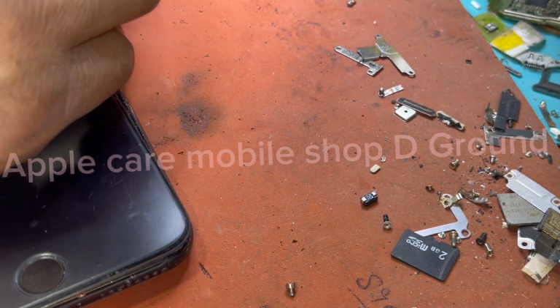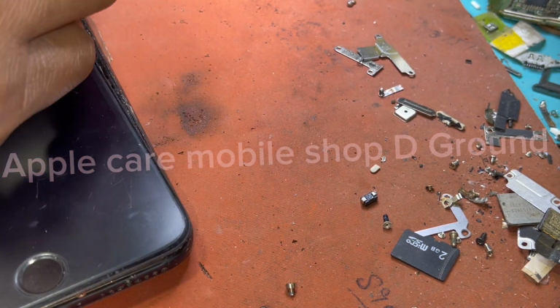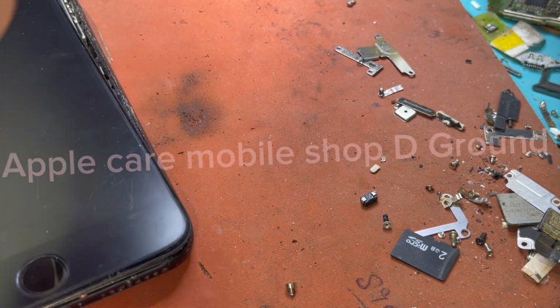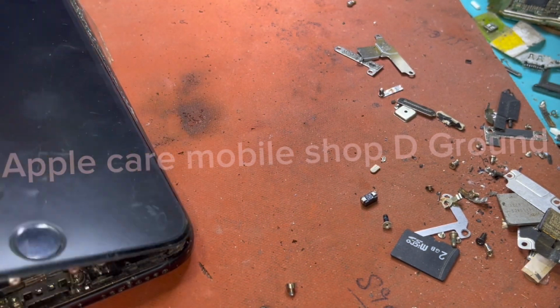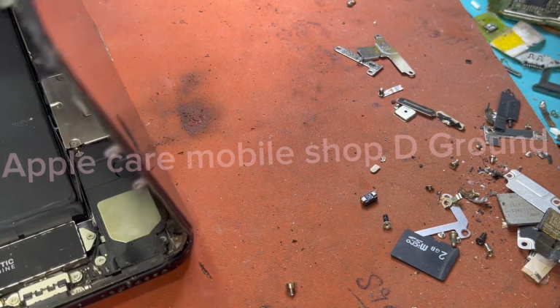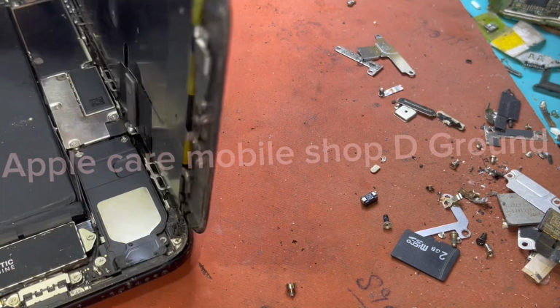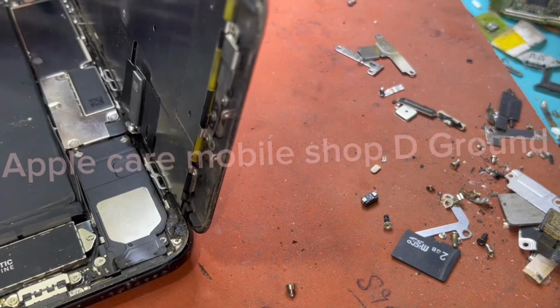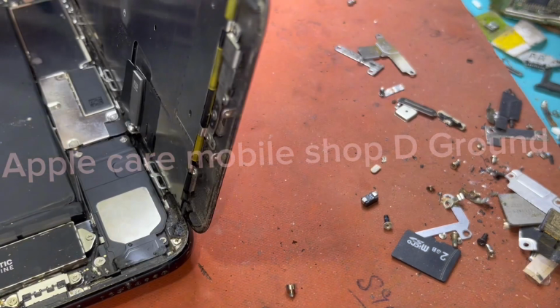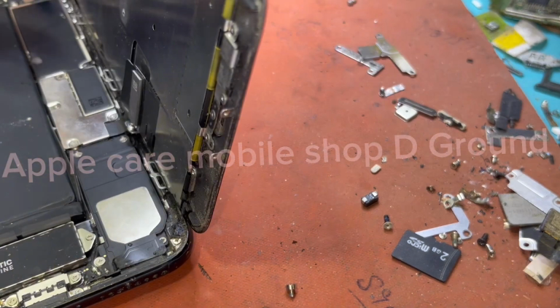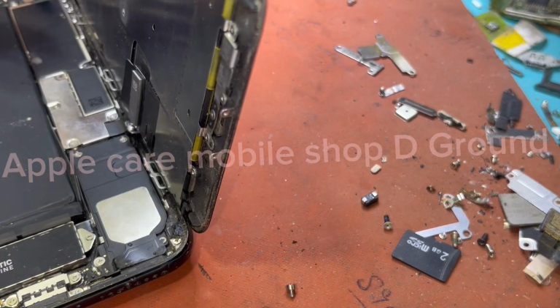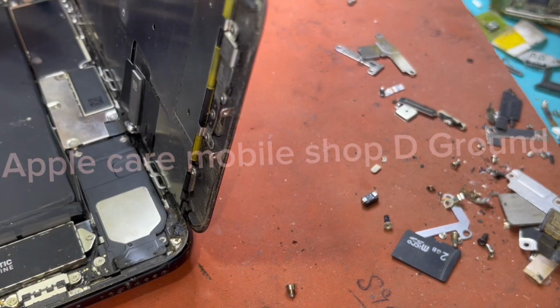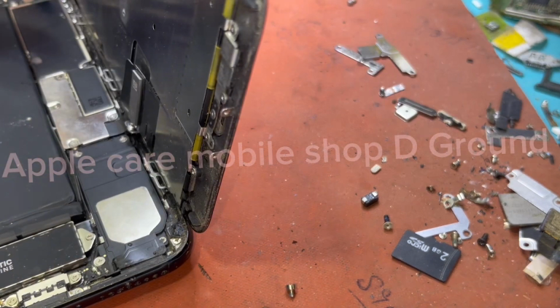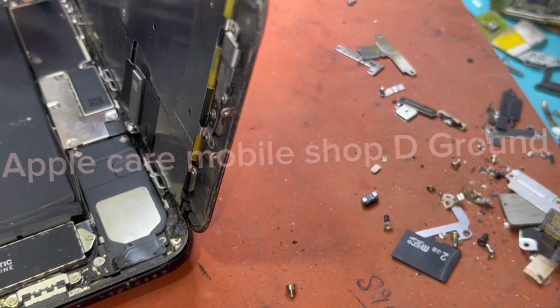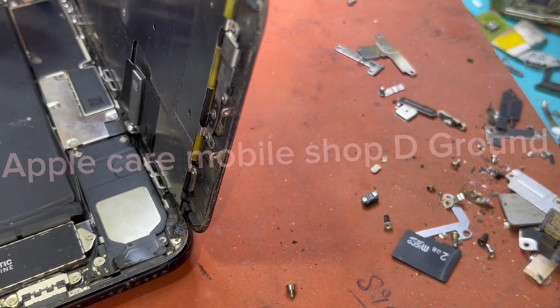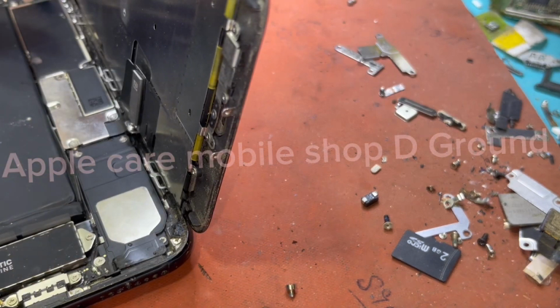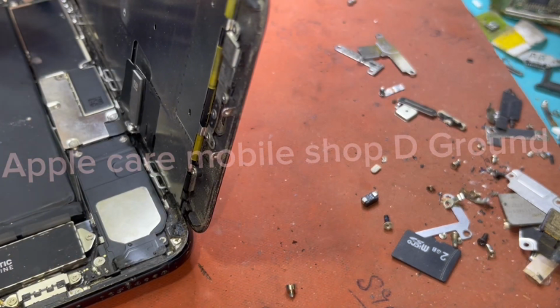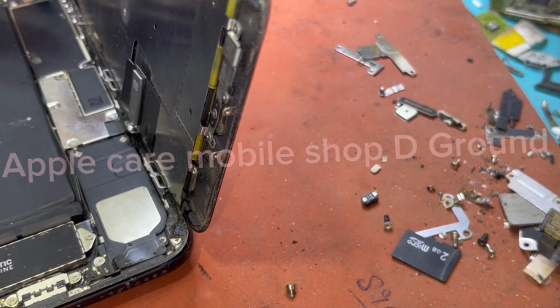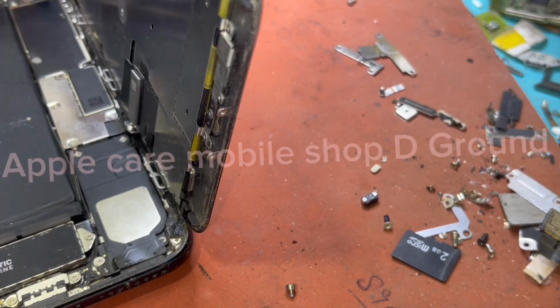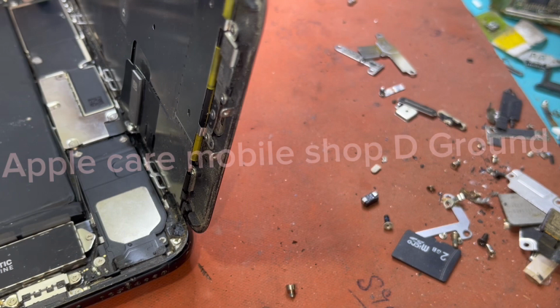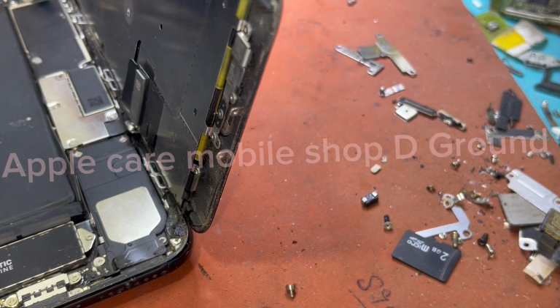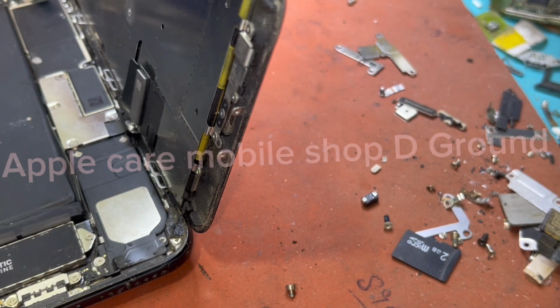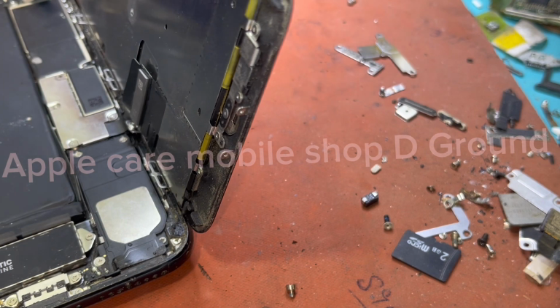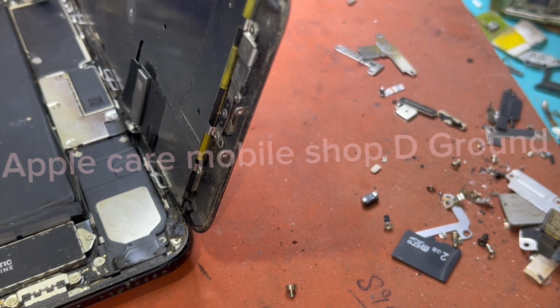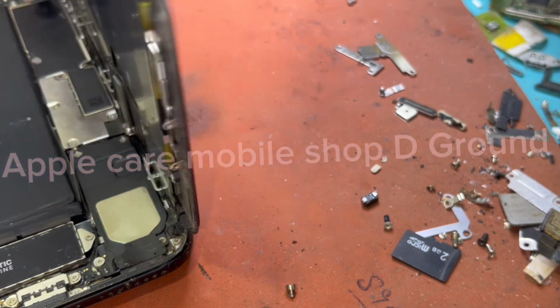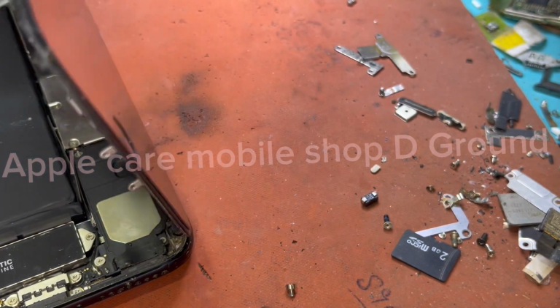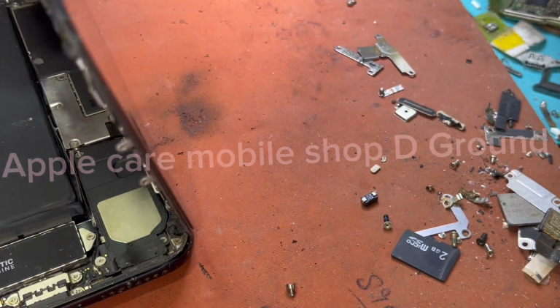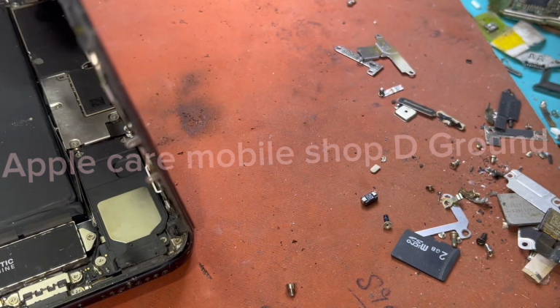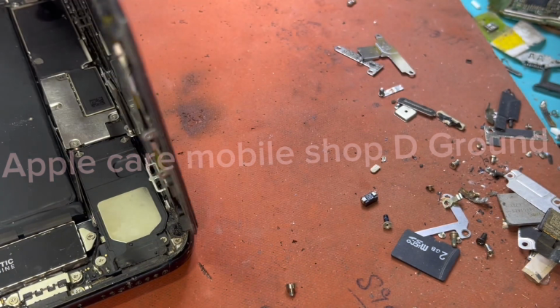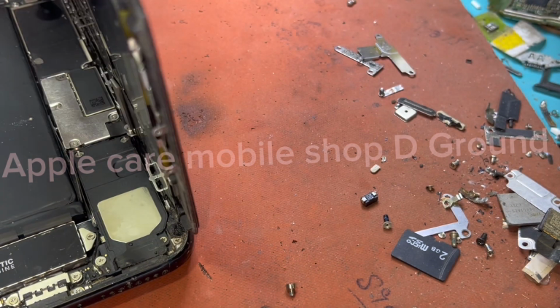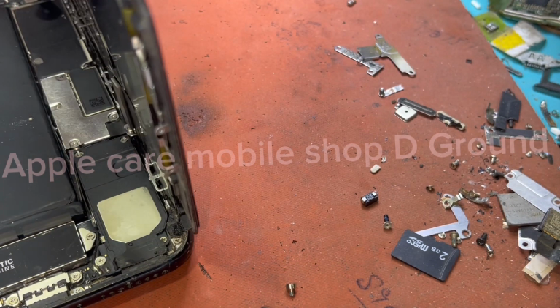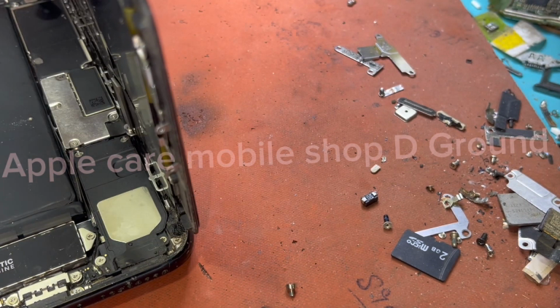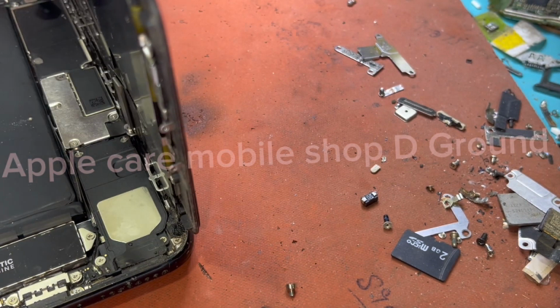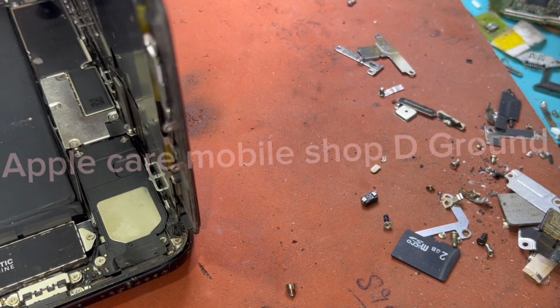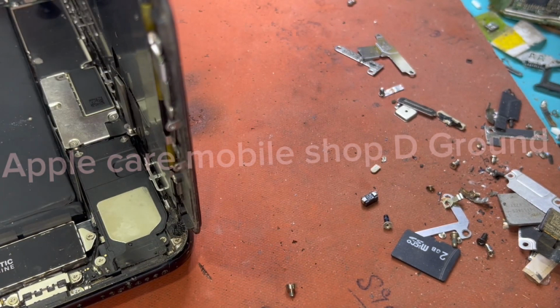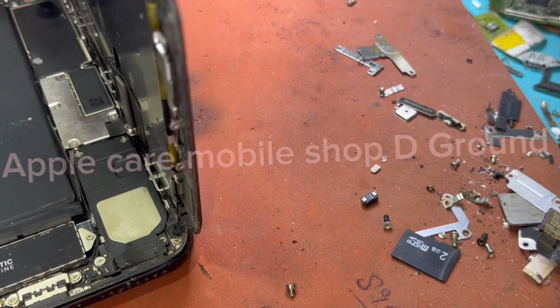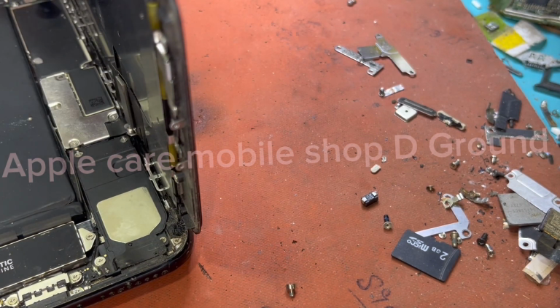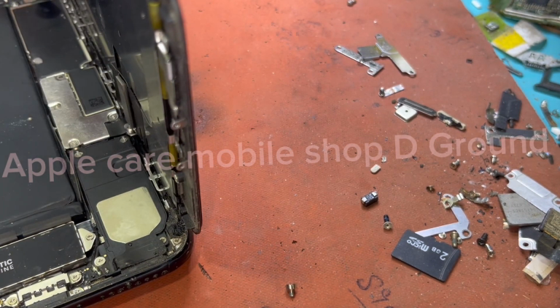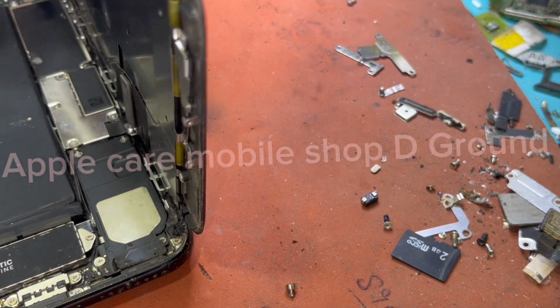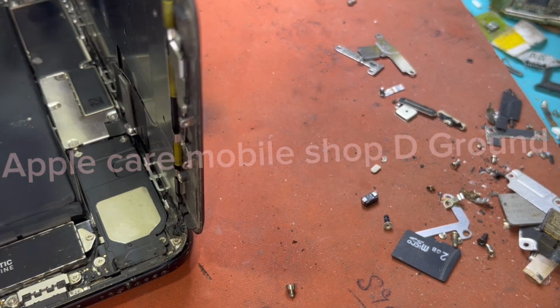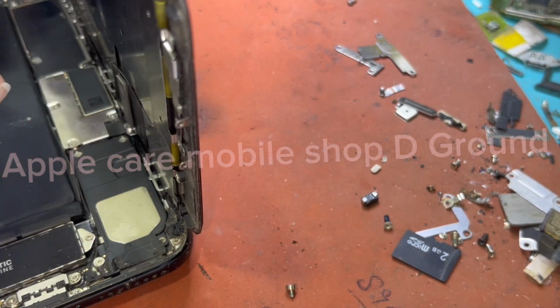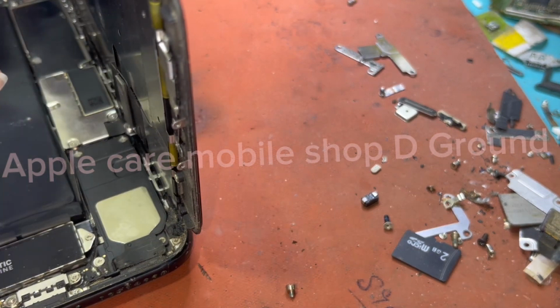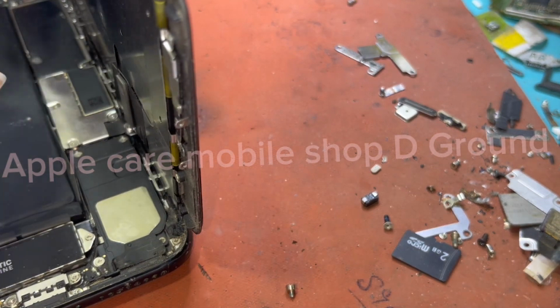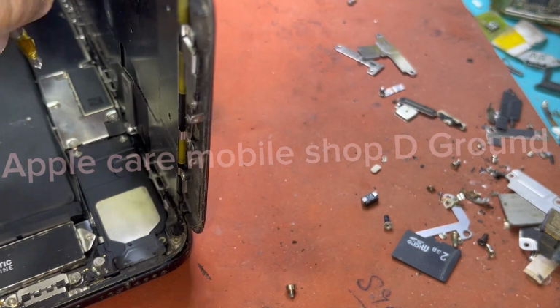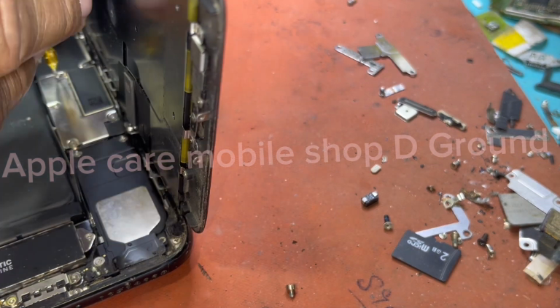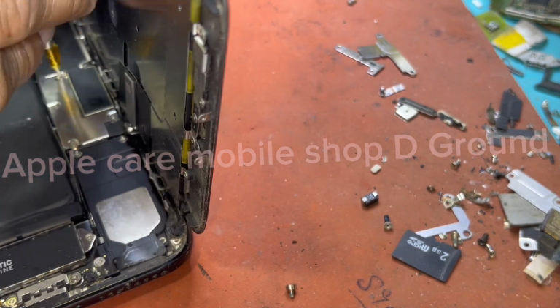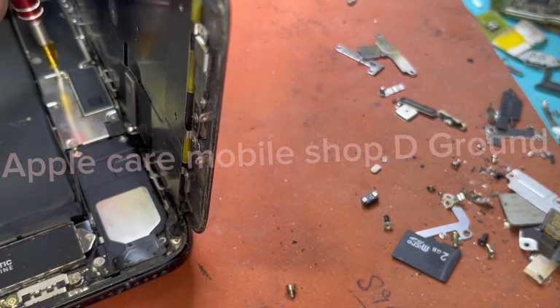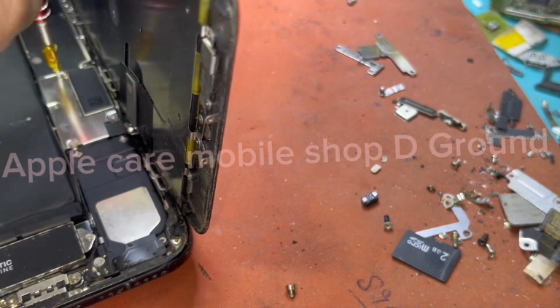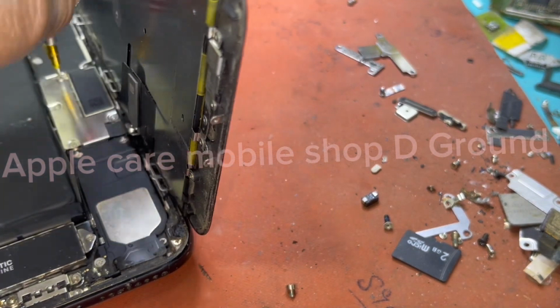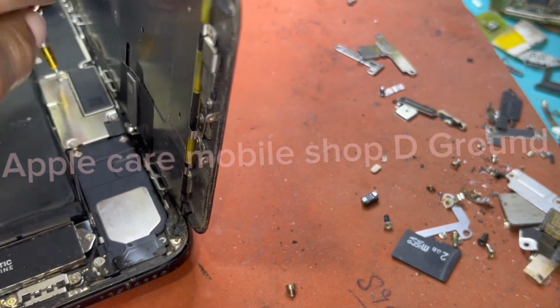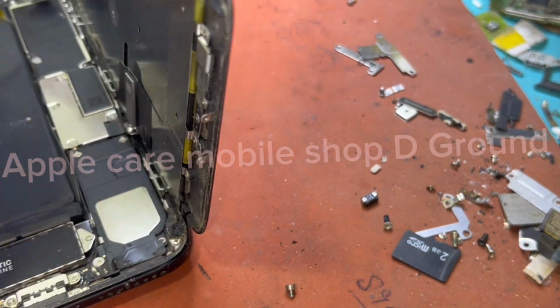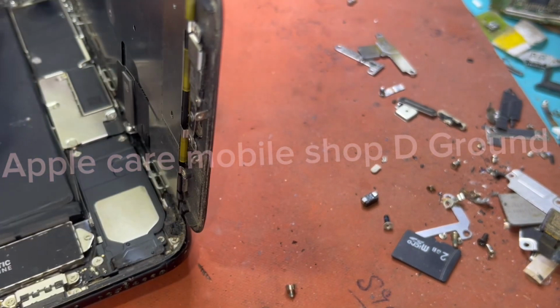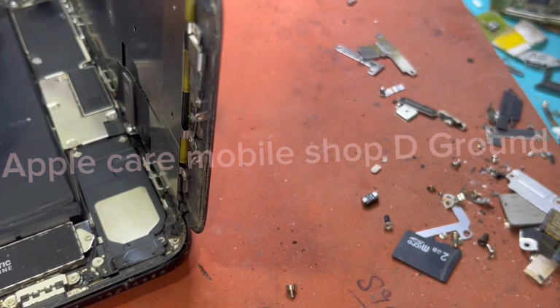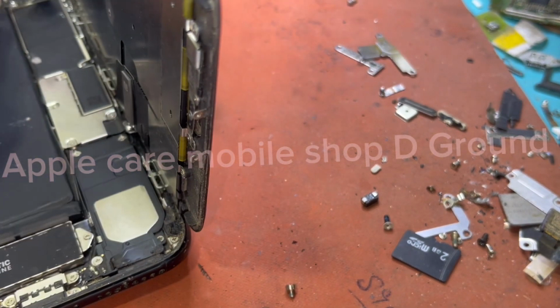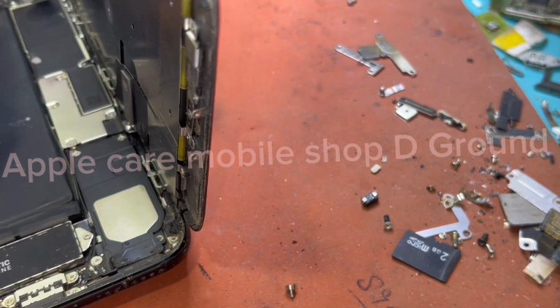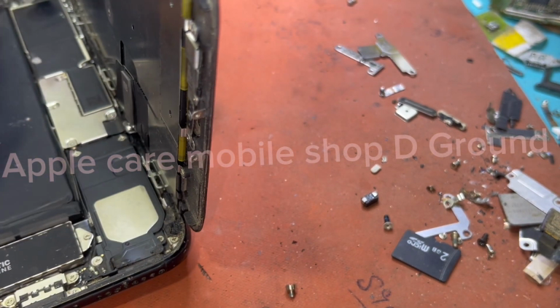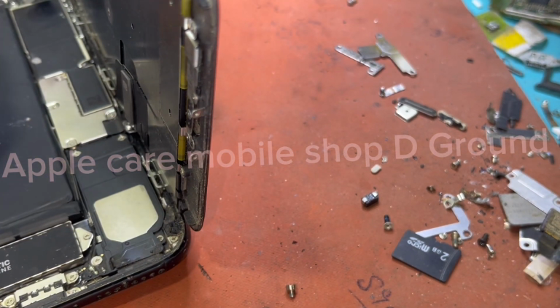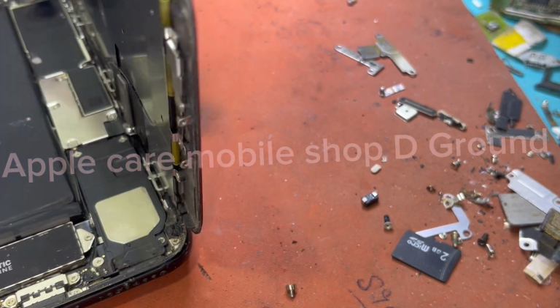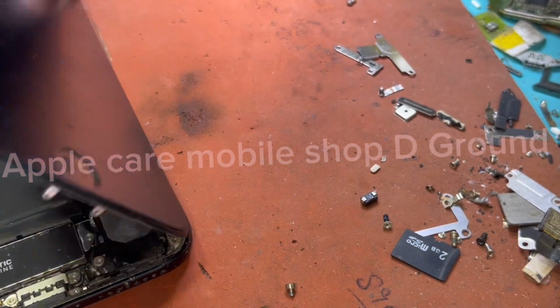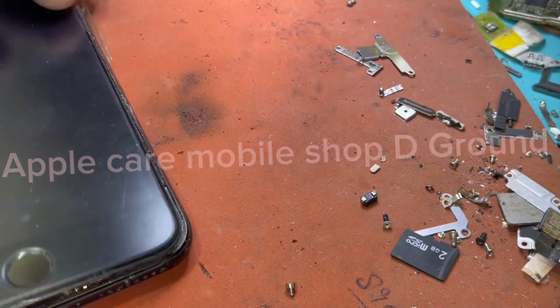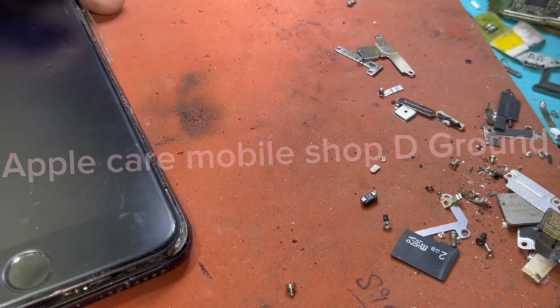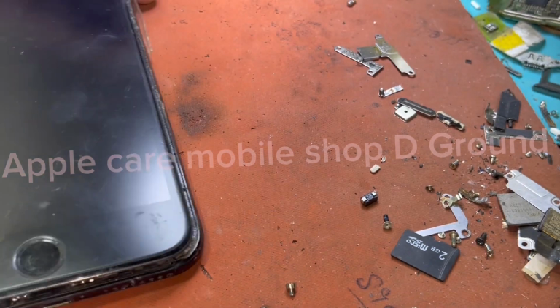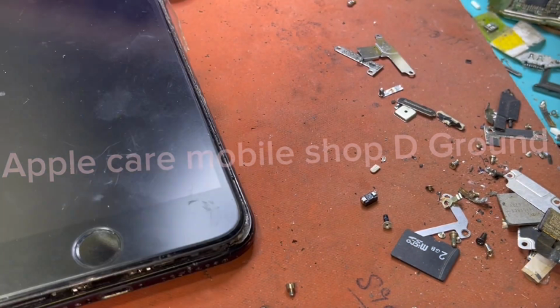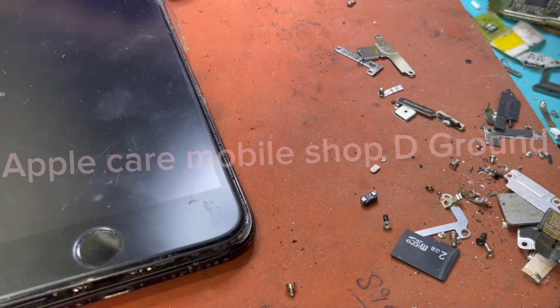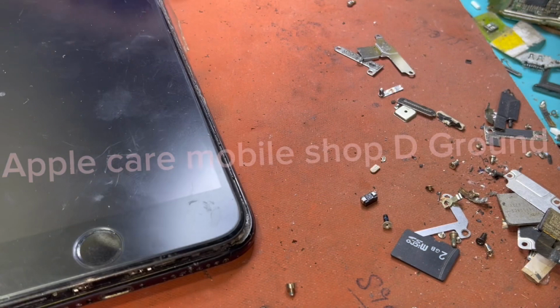Now we will reassemble the phone and install all the shields, especially the battery shield and the front camera shield.